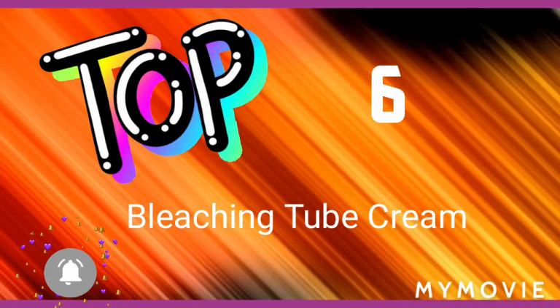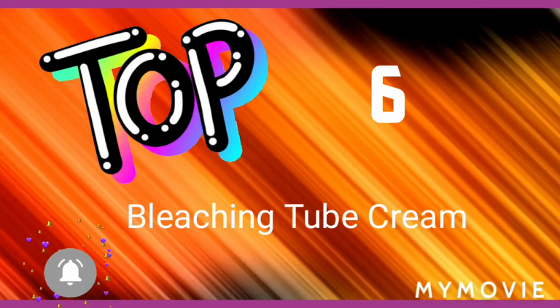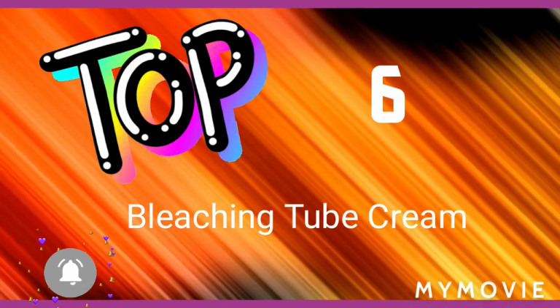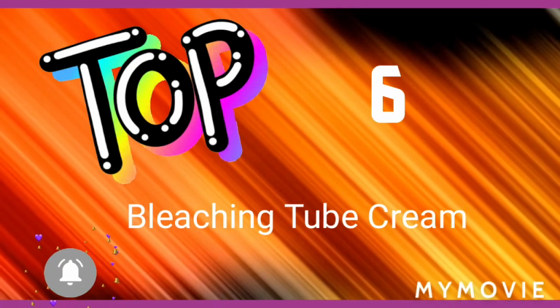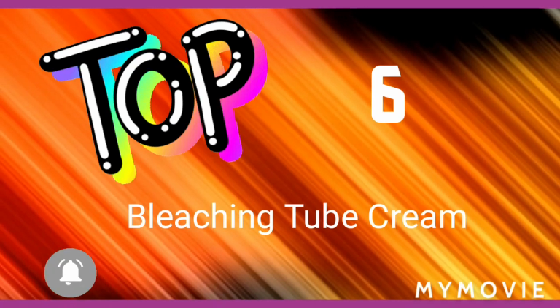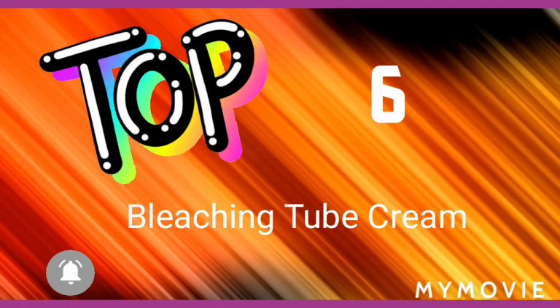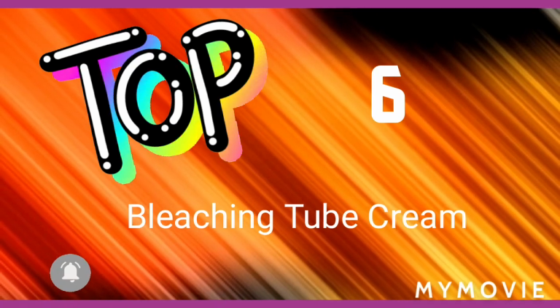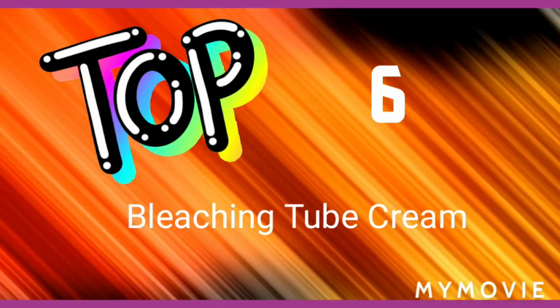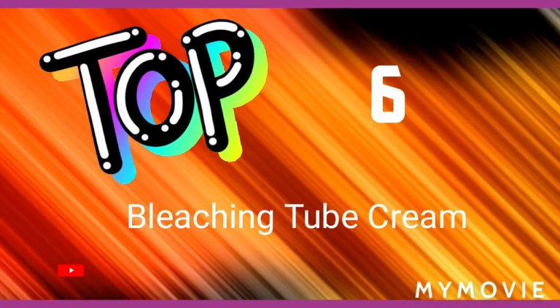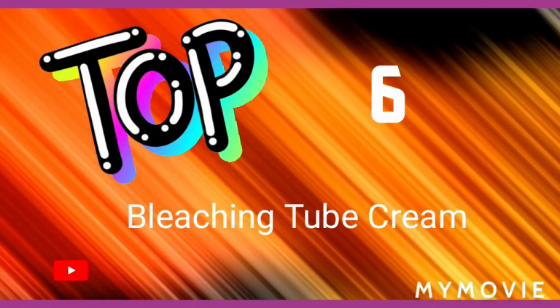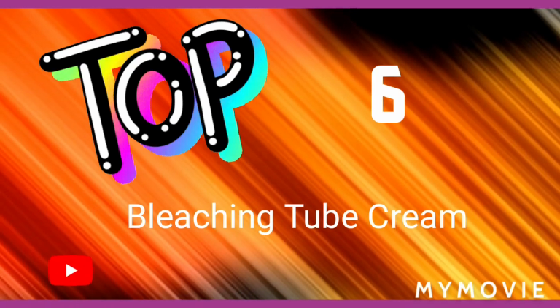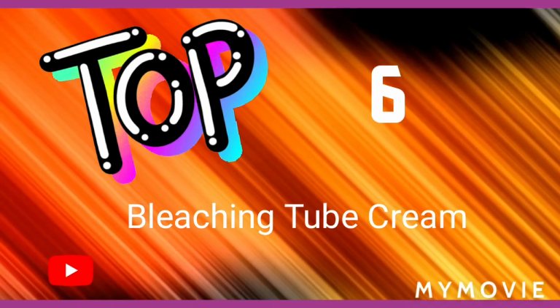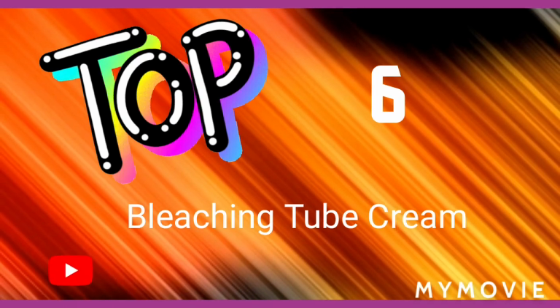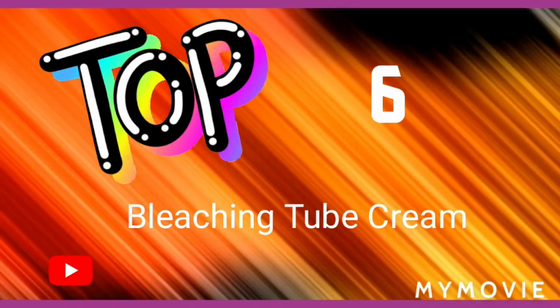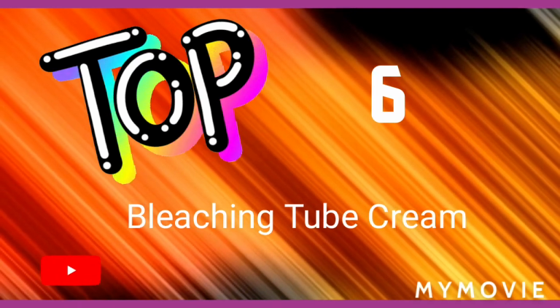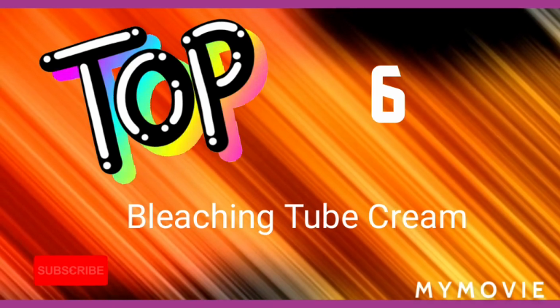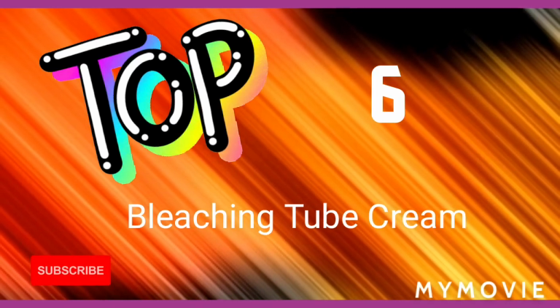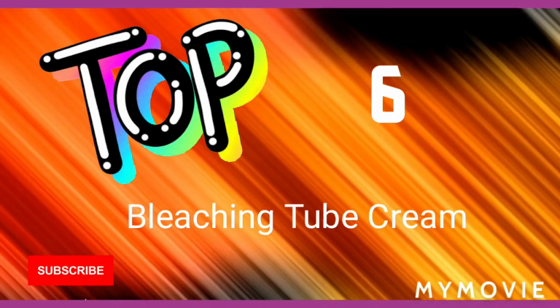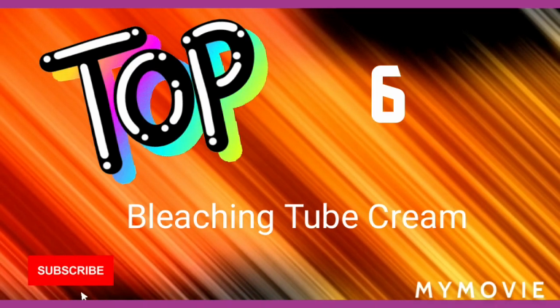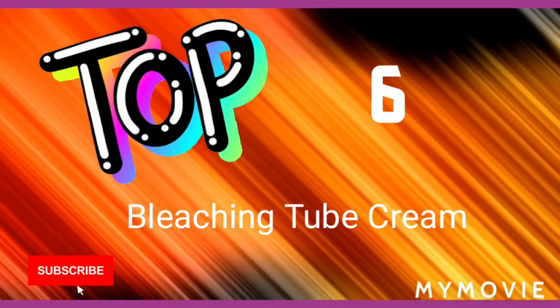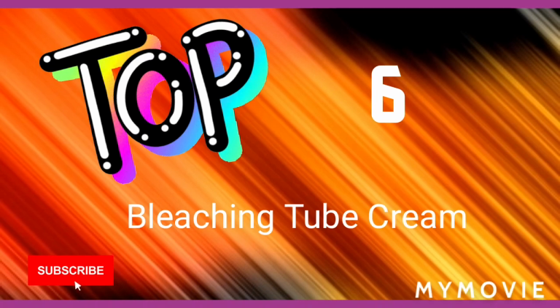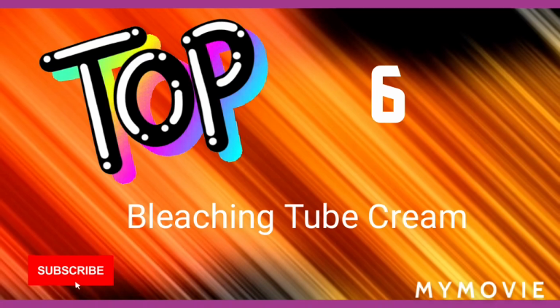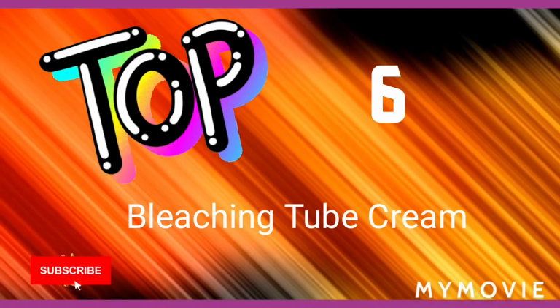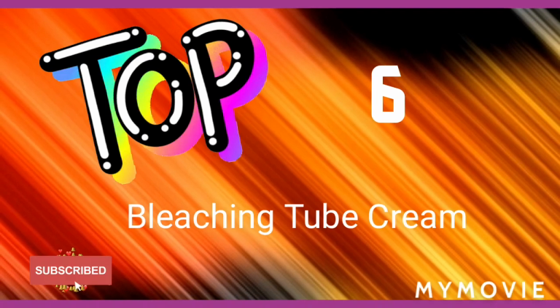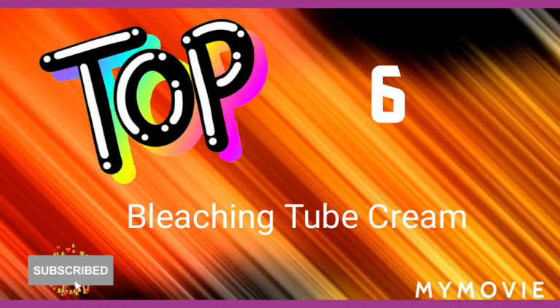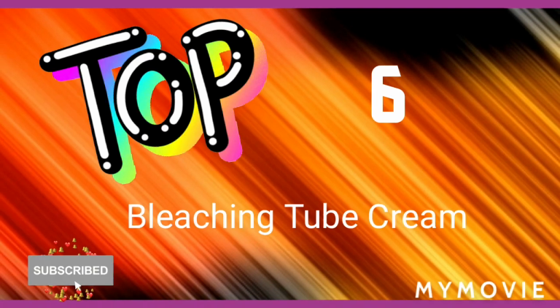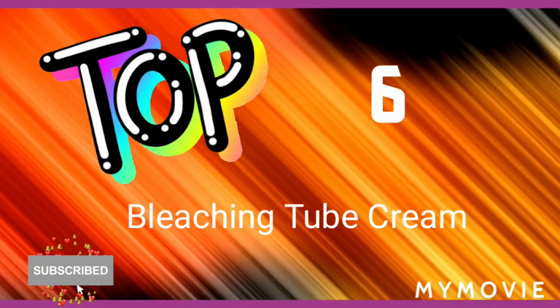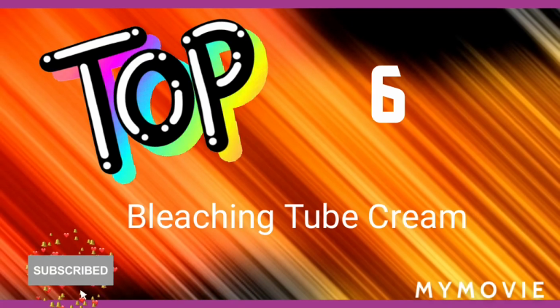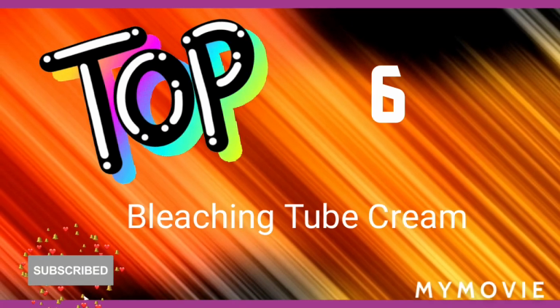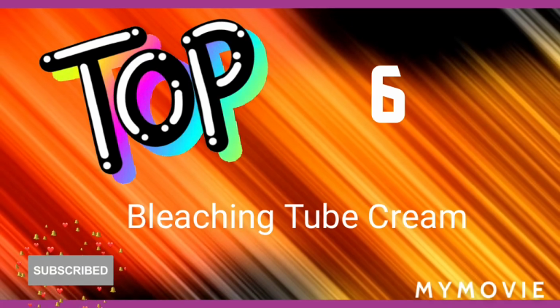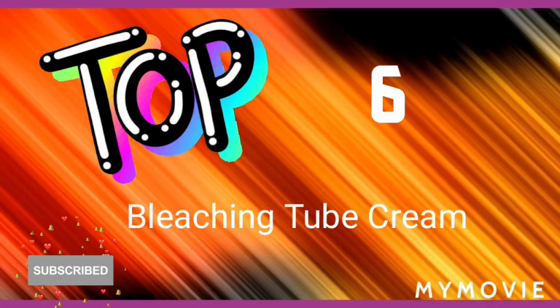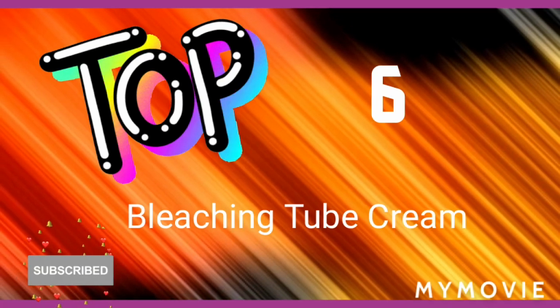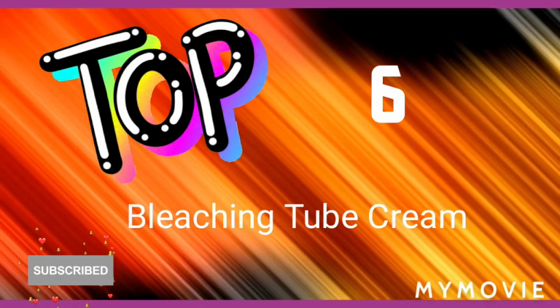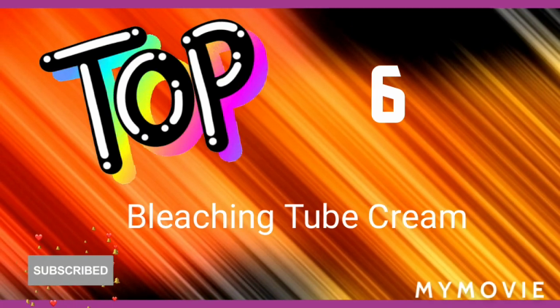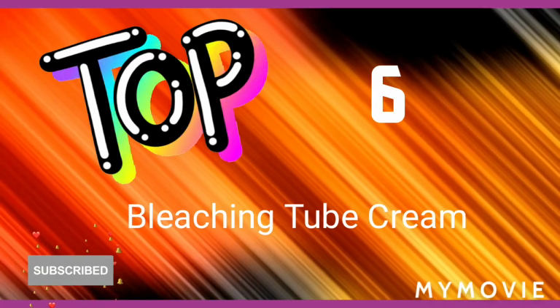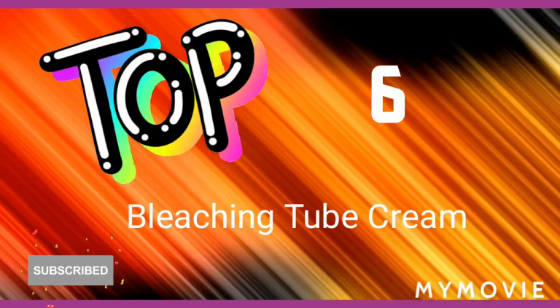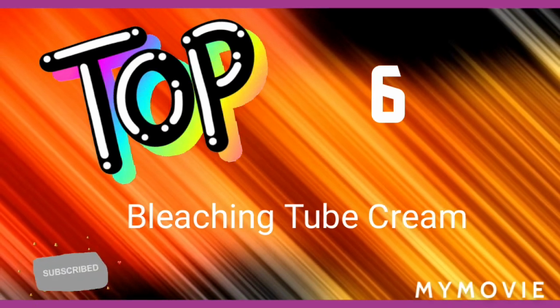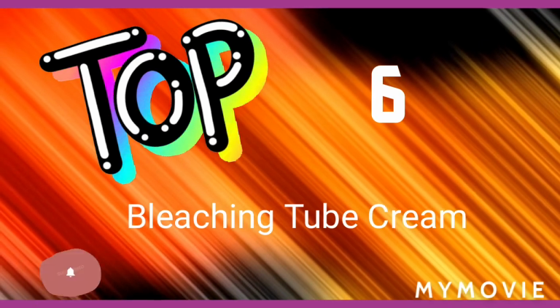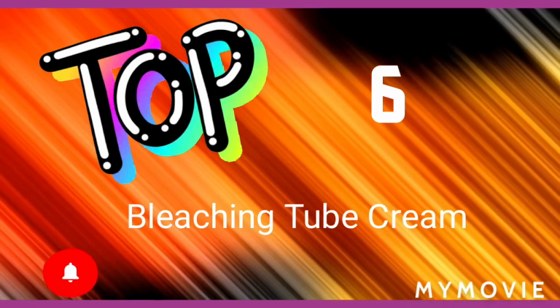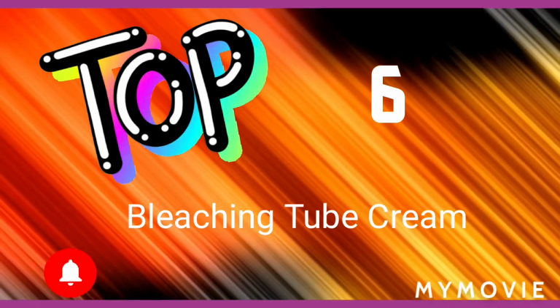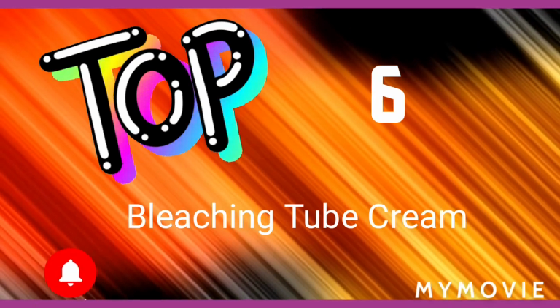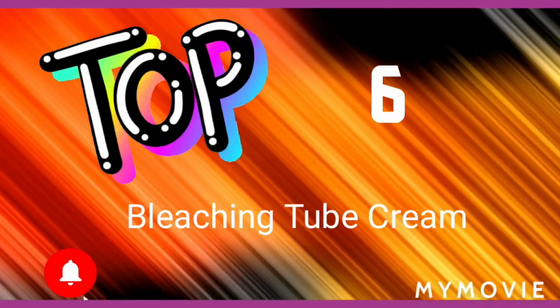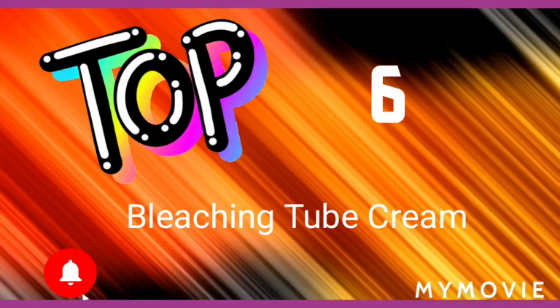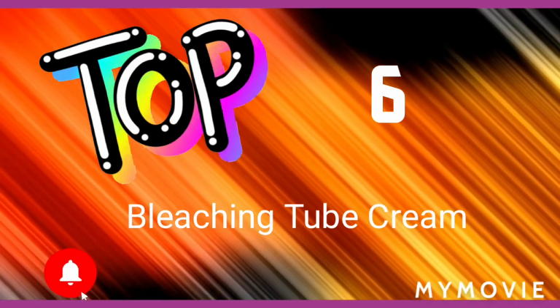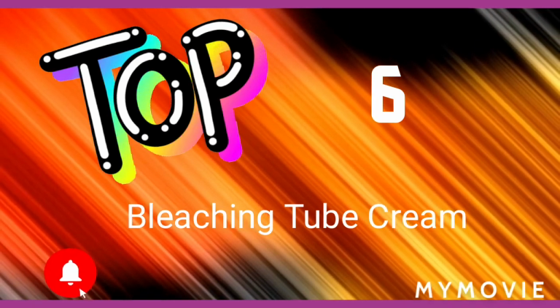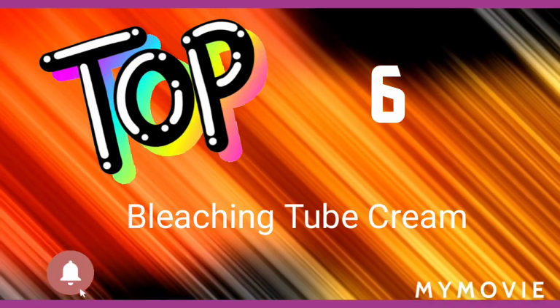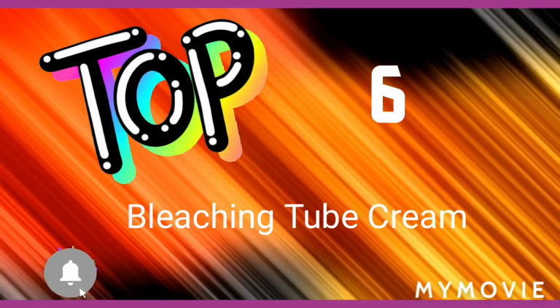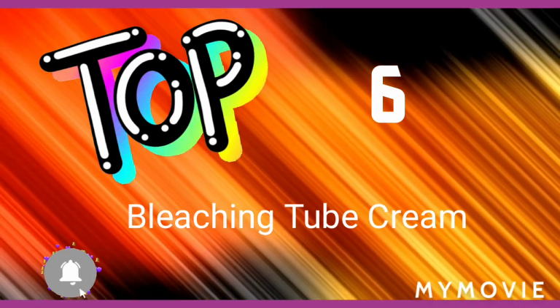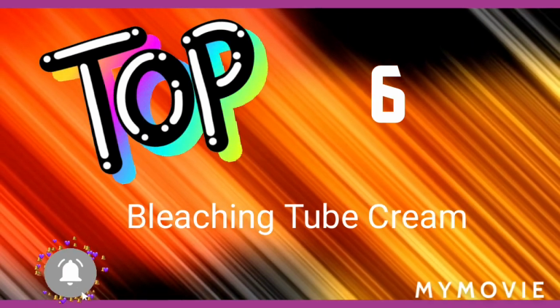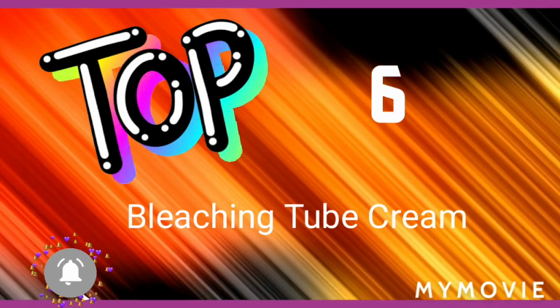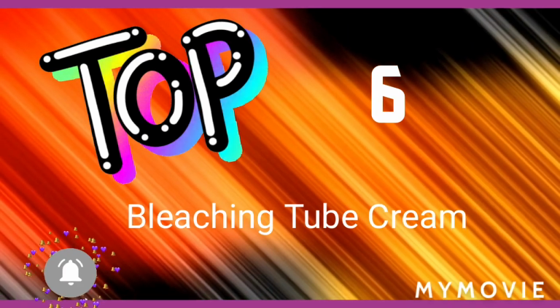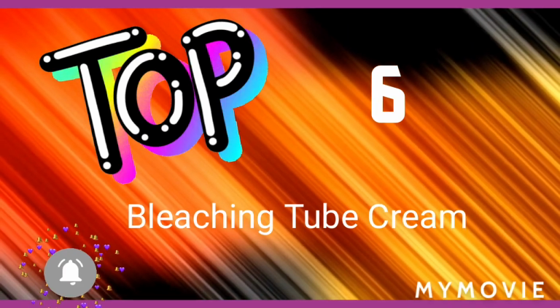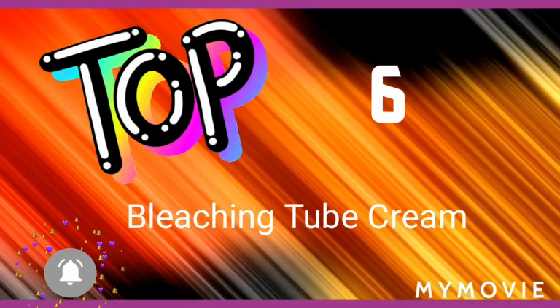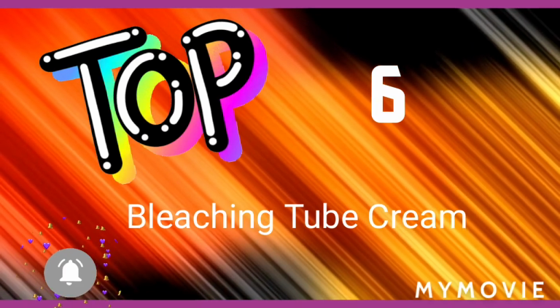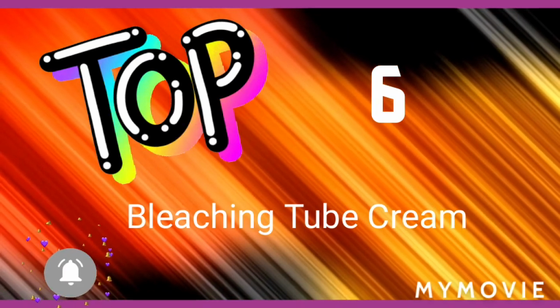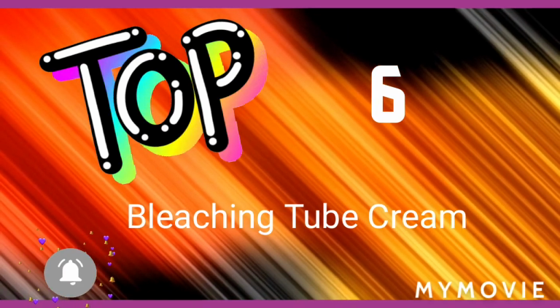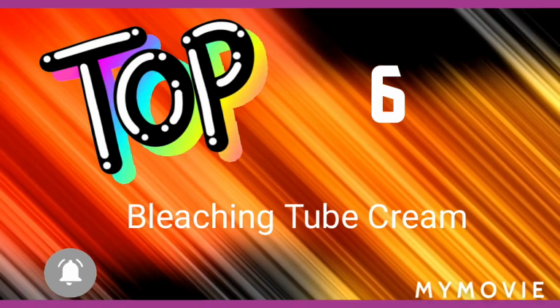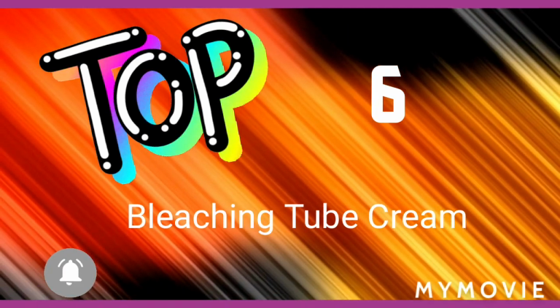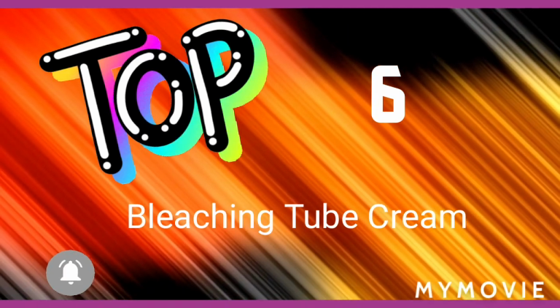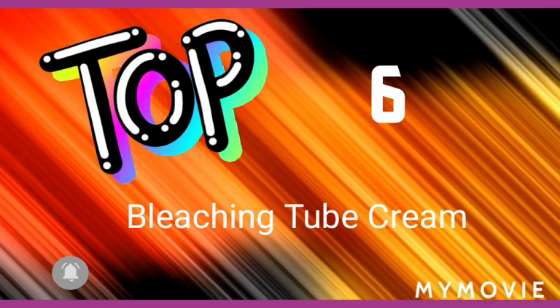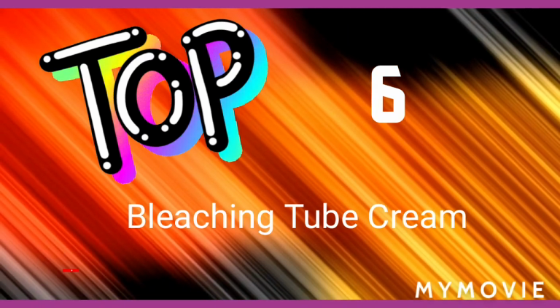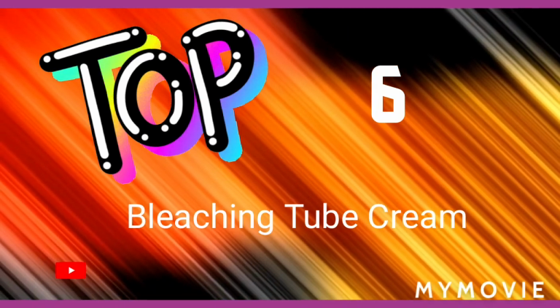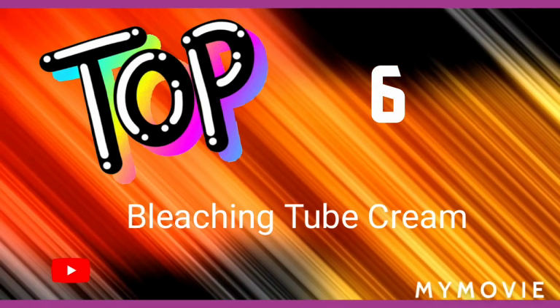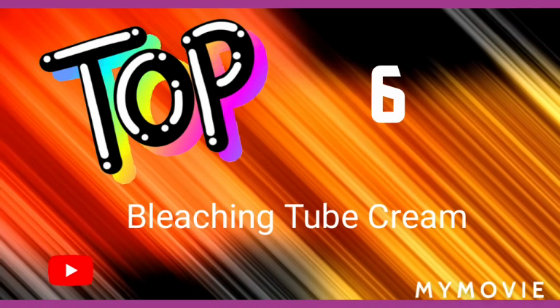And if you're a new viewer, welcome! And if you've always been a subscriber, welcome back guys. So stay tuned till the end of this video.